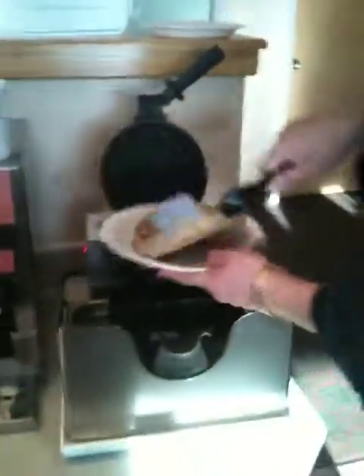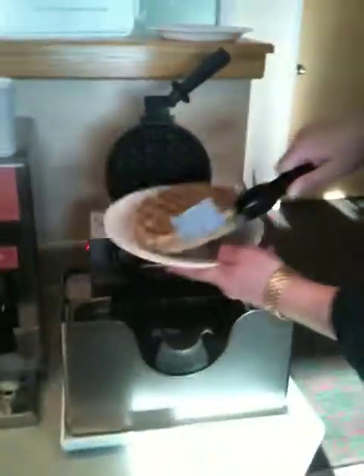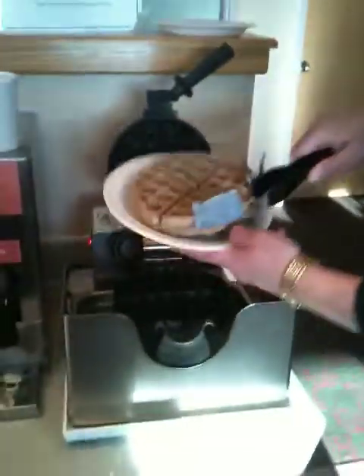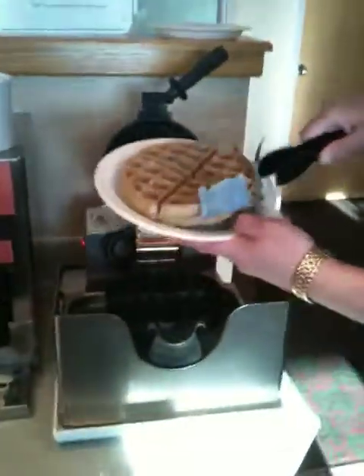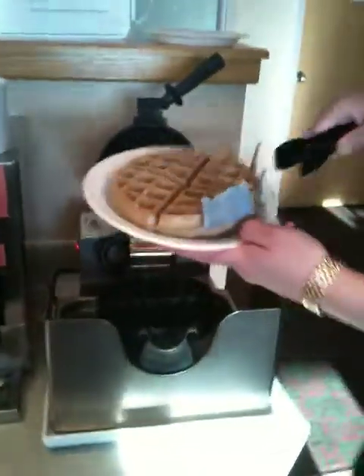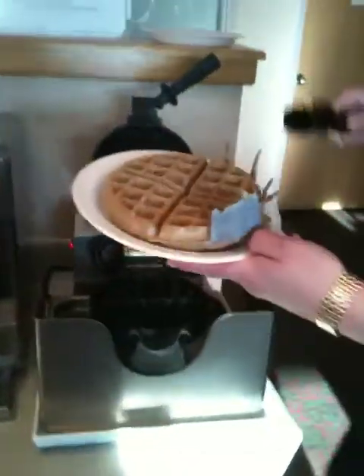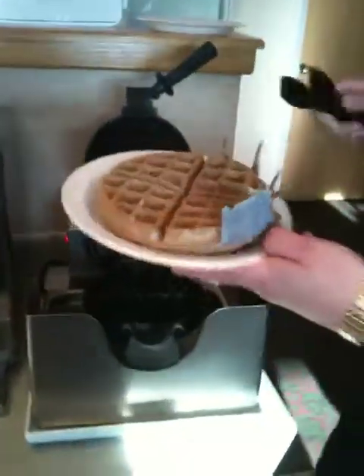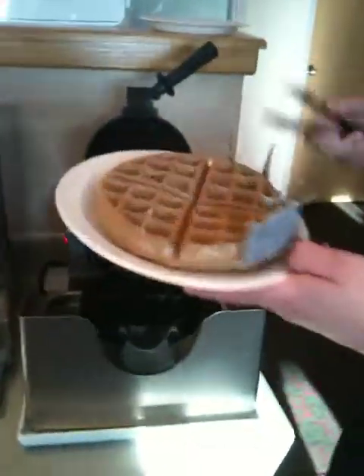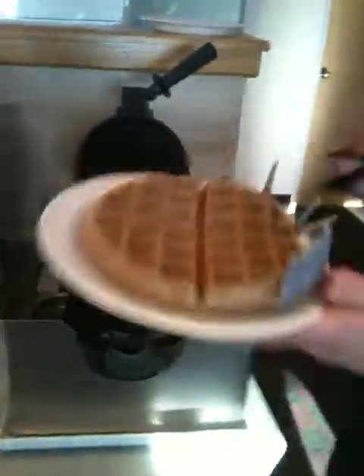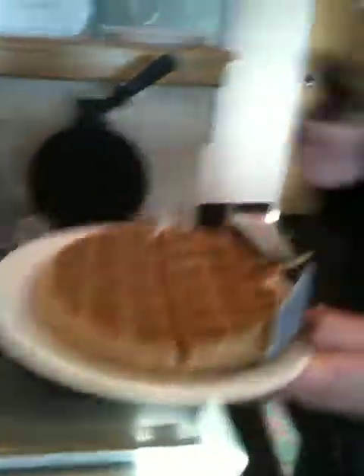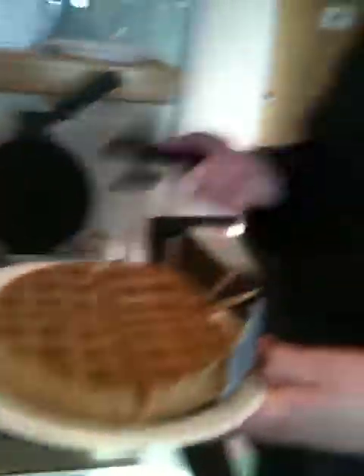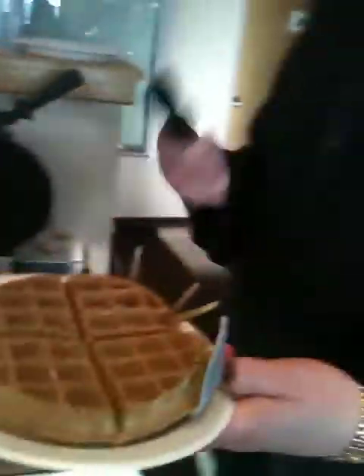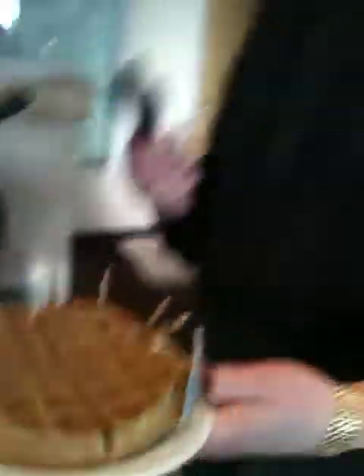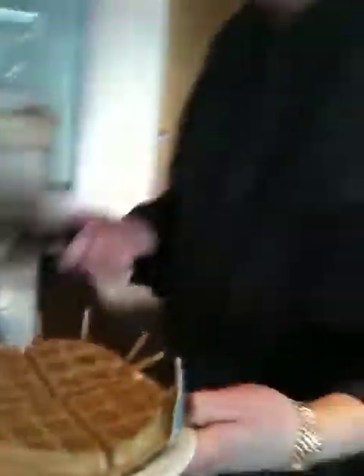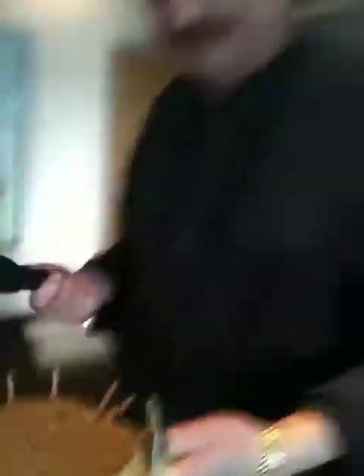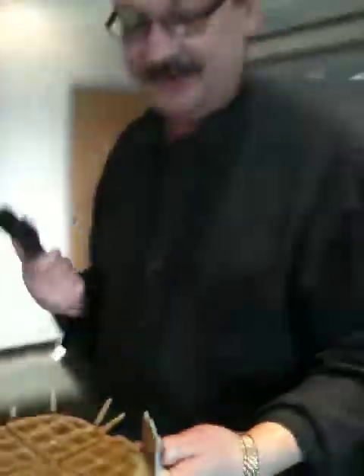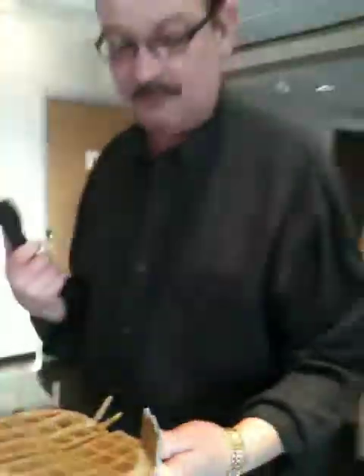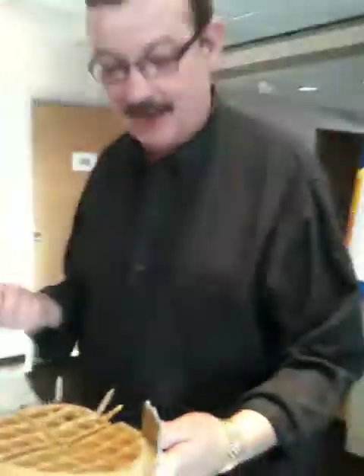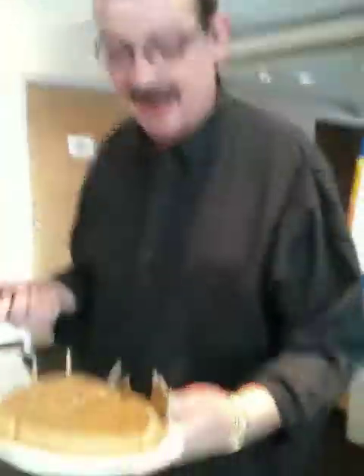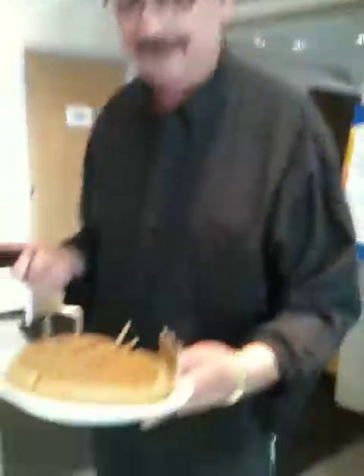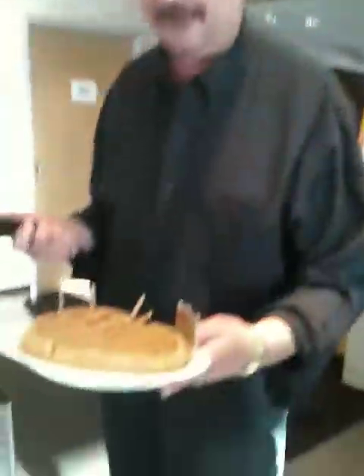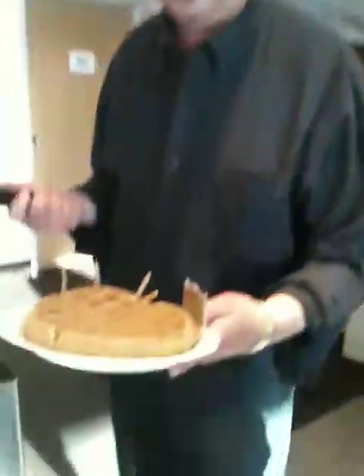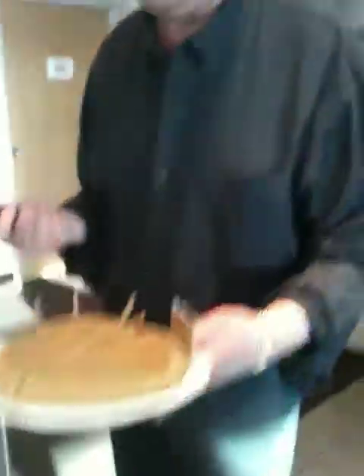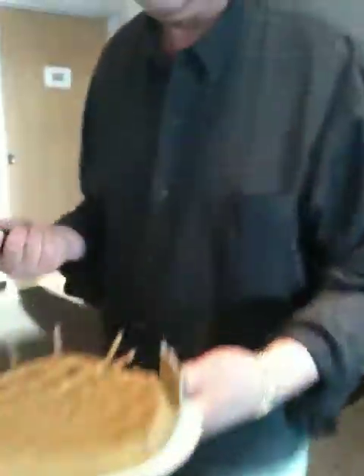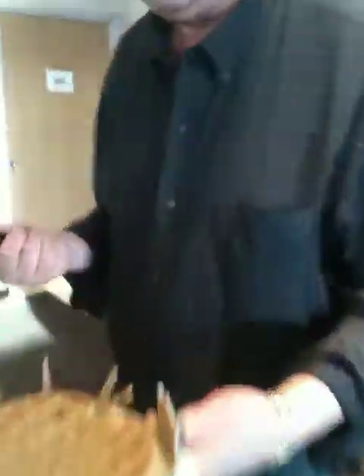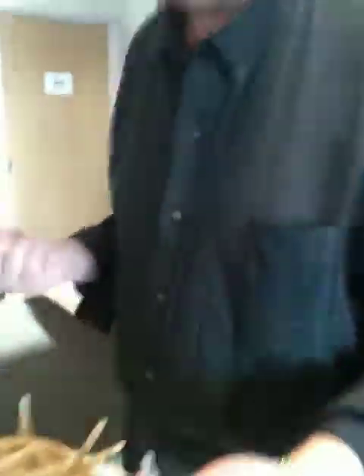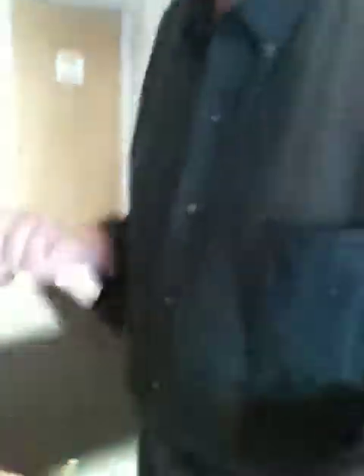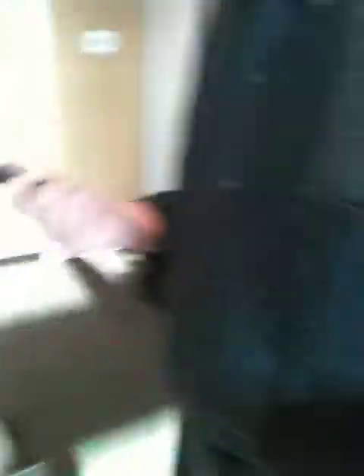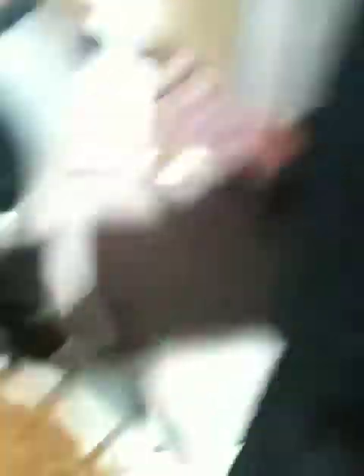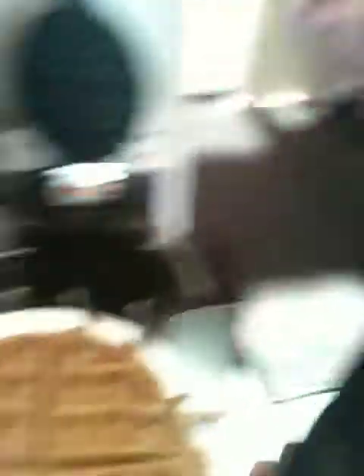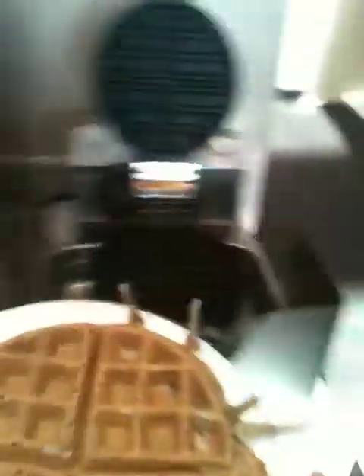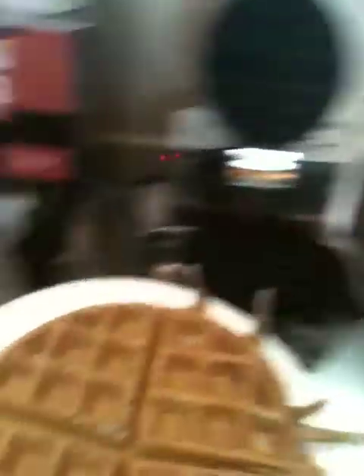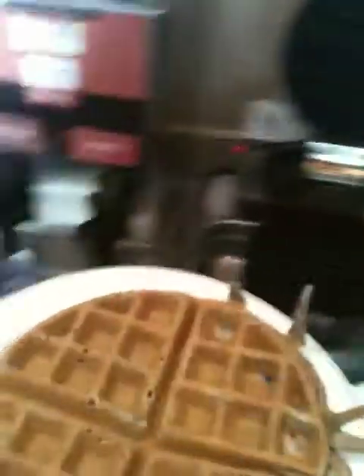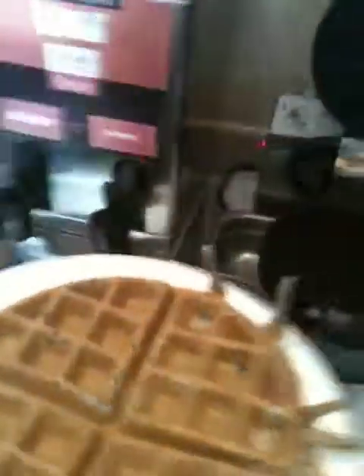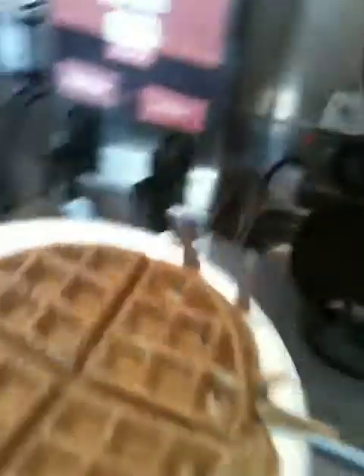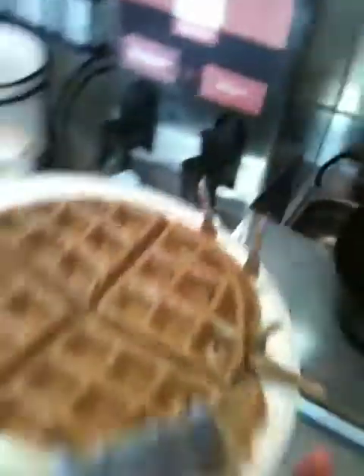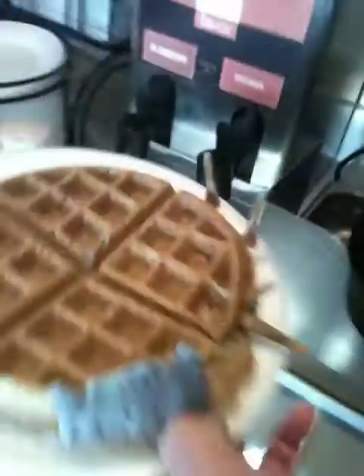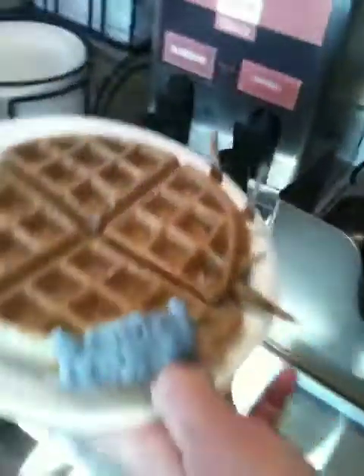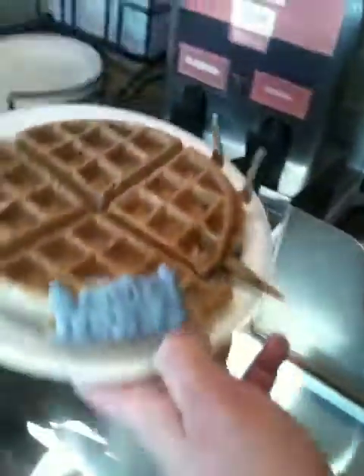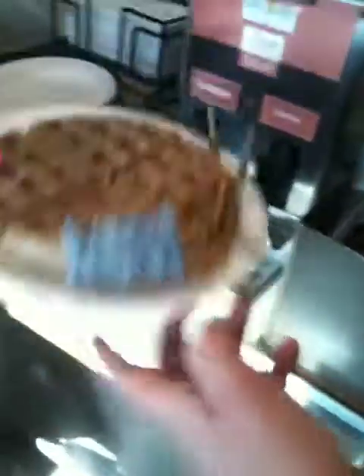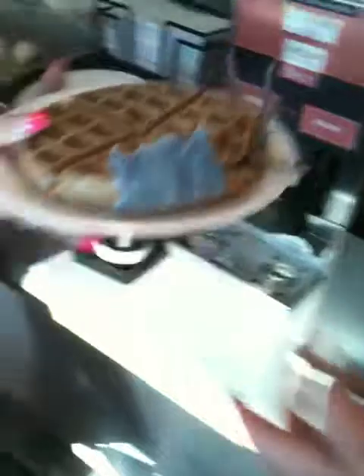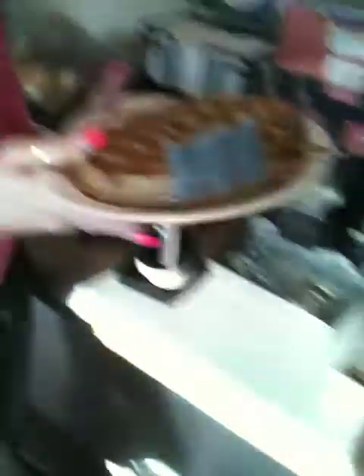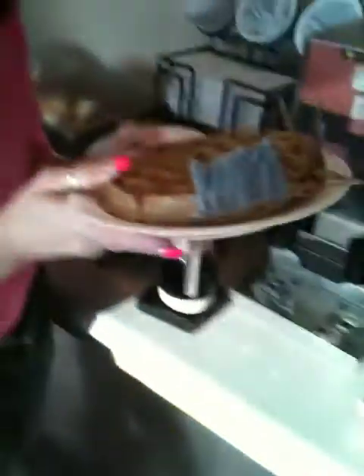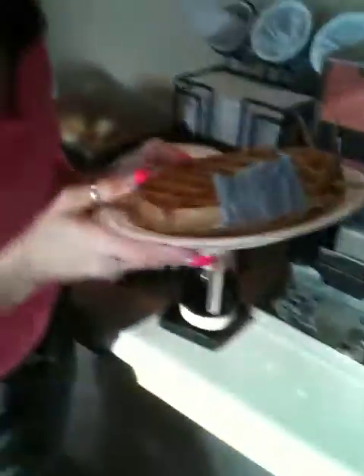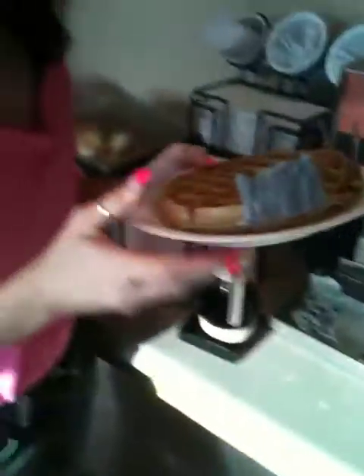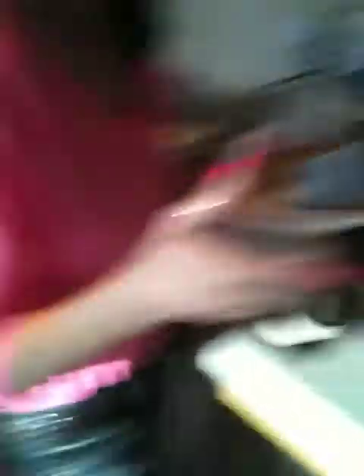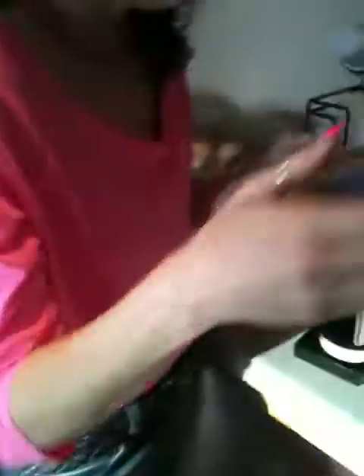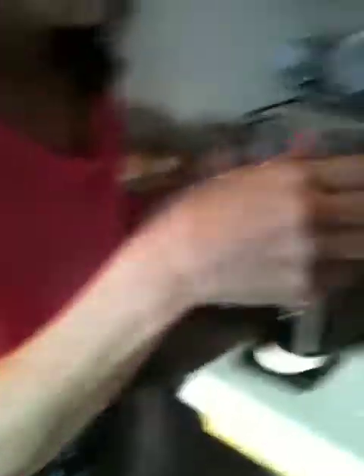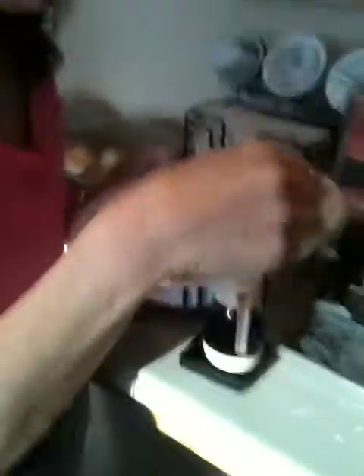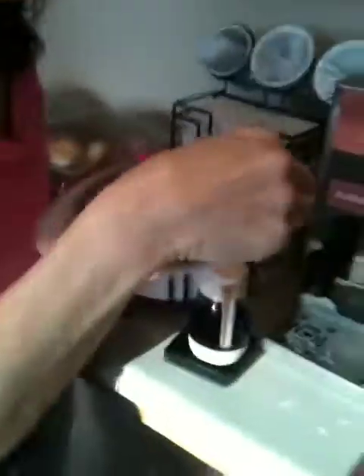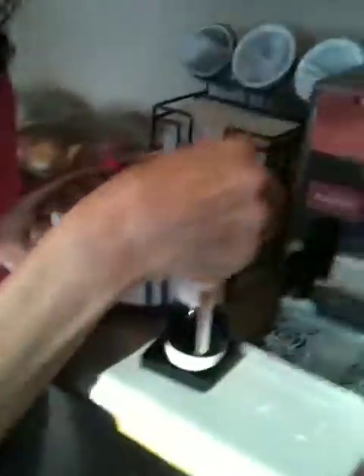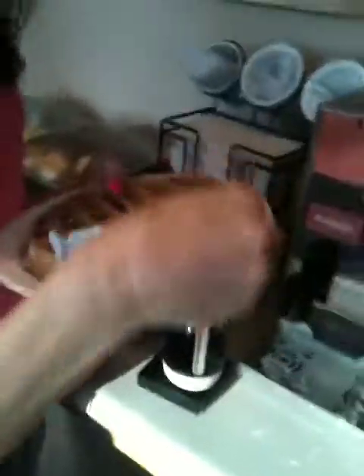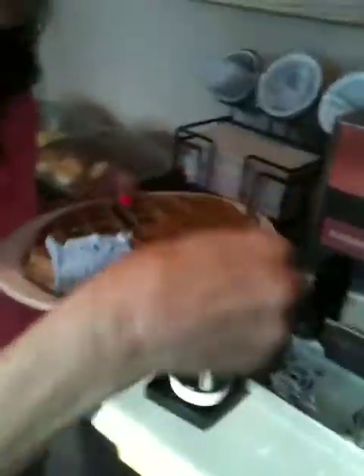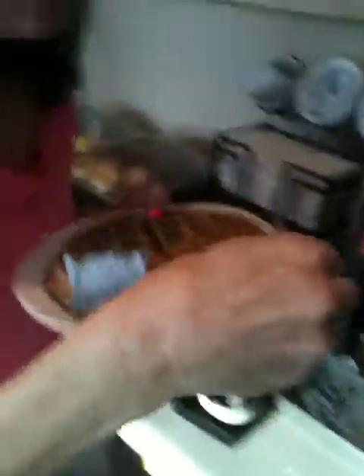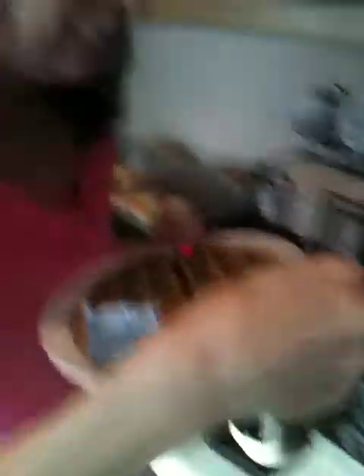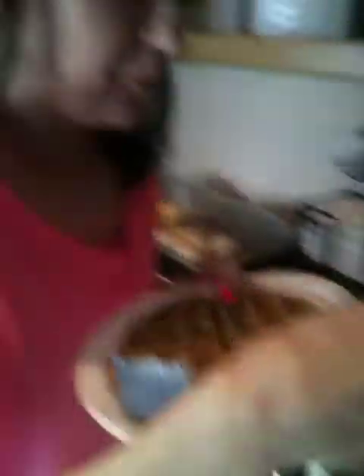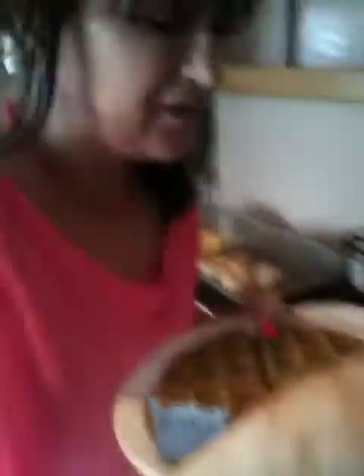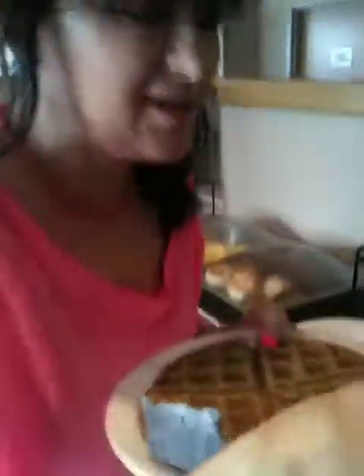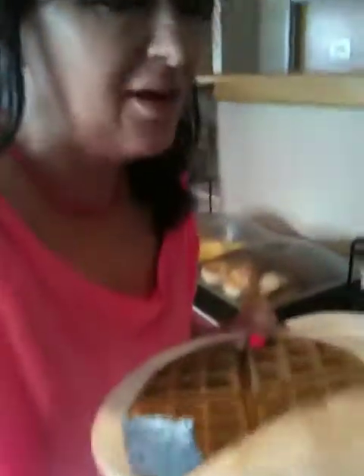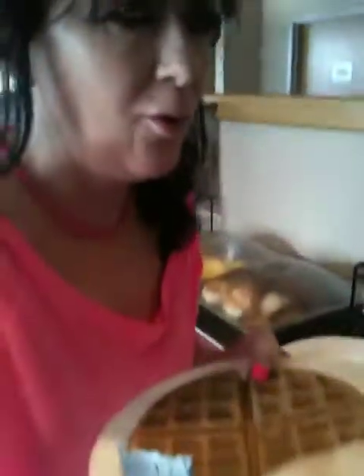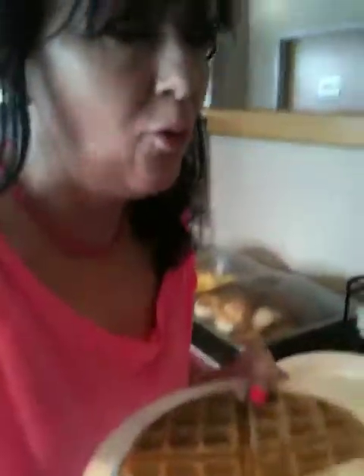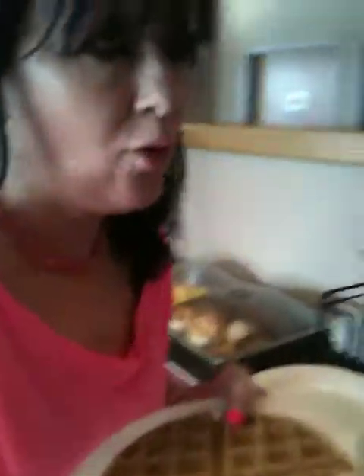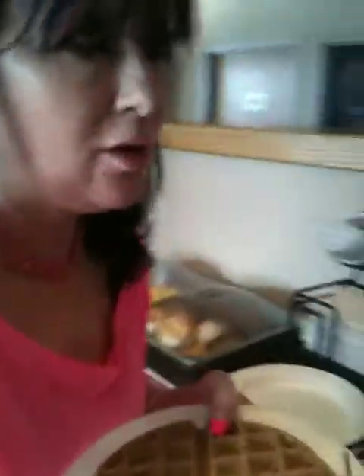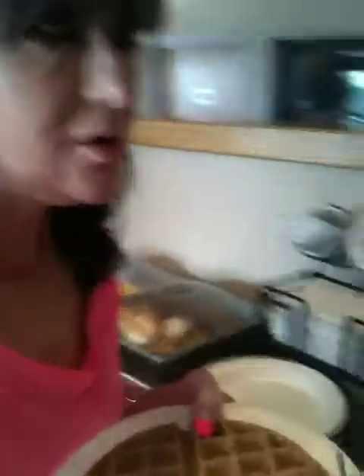Look at that, it's a perfect waffle. It's got horns.